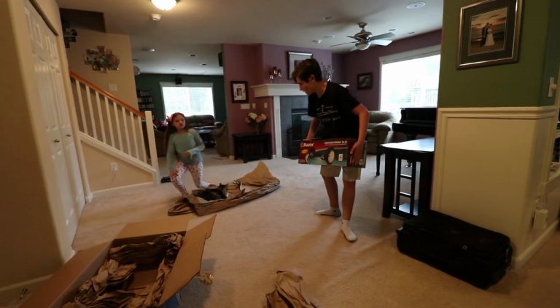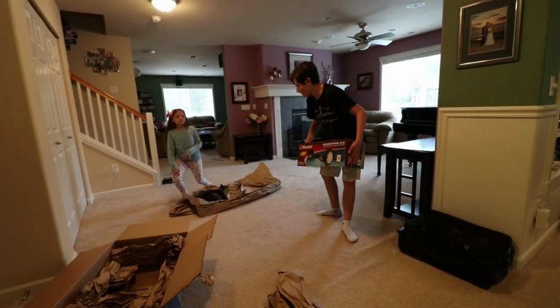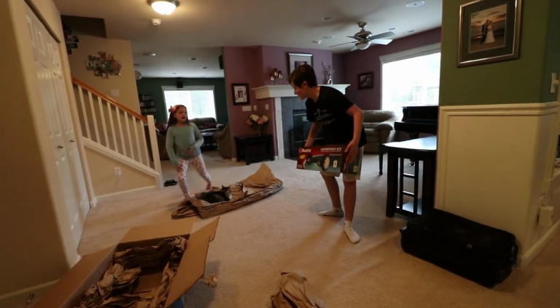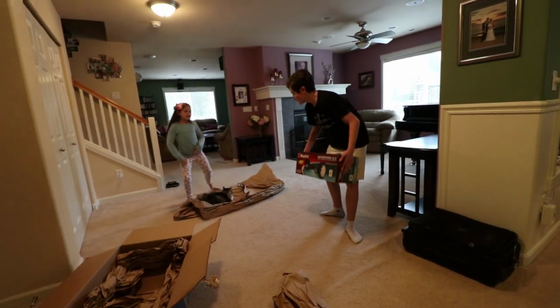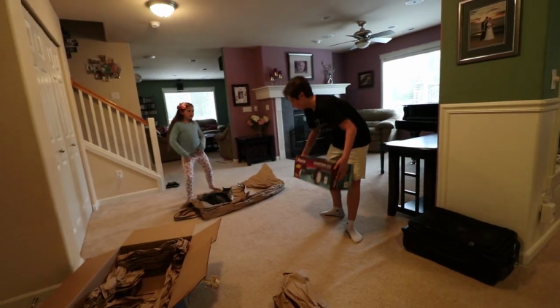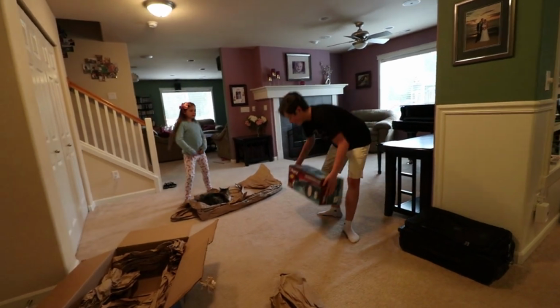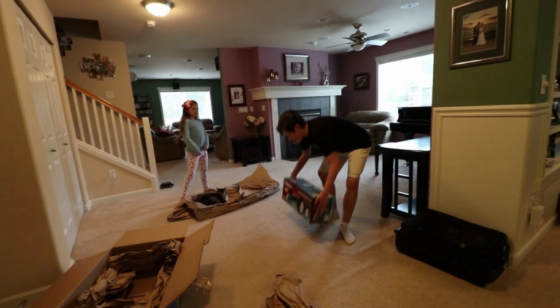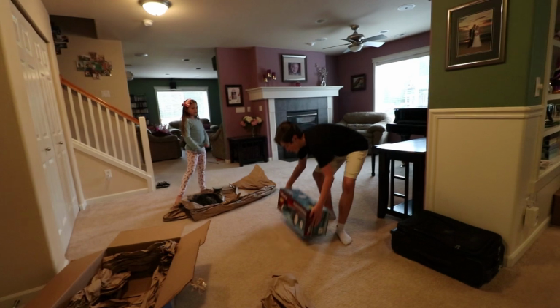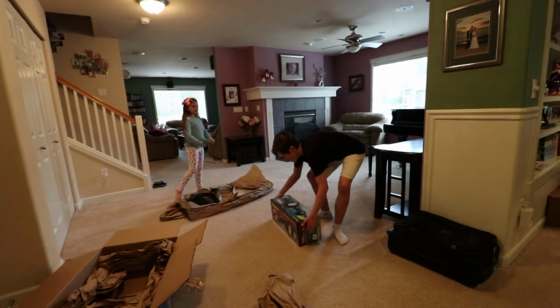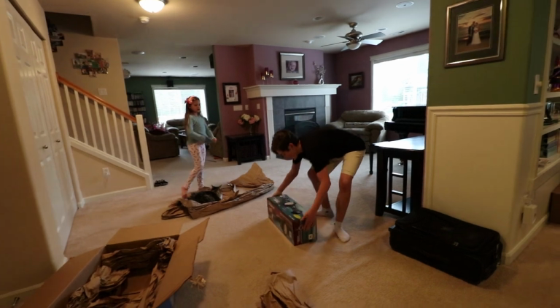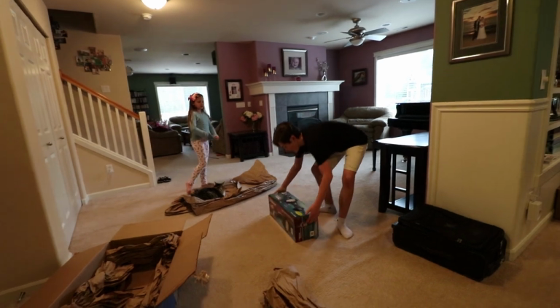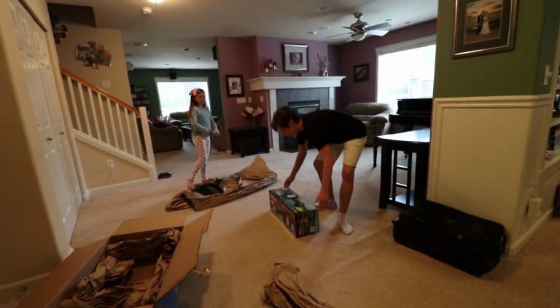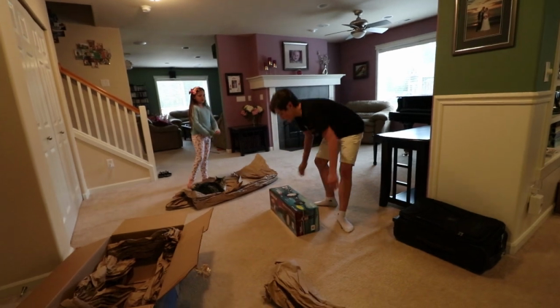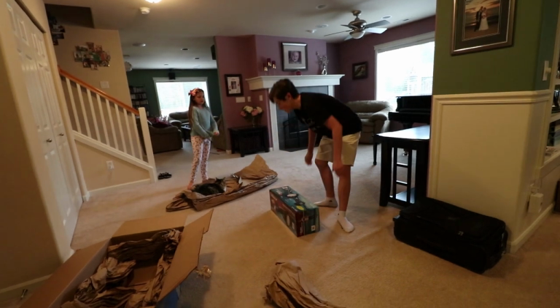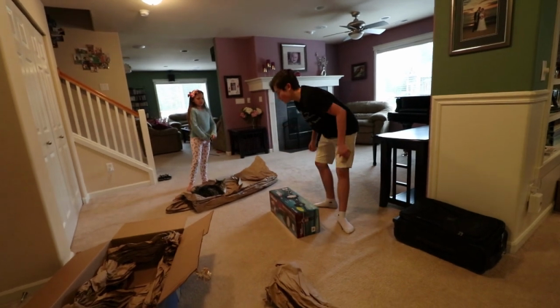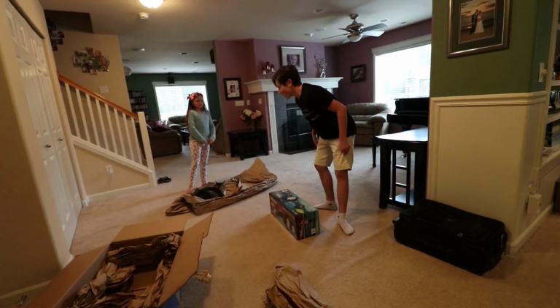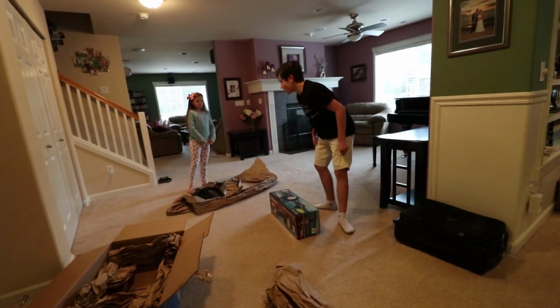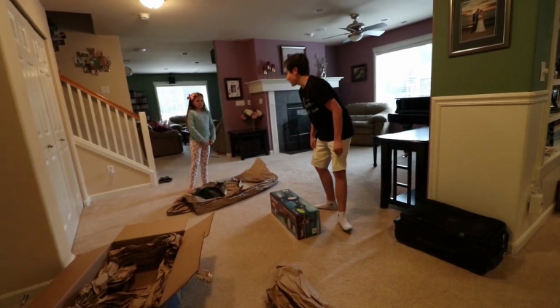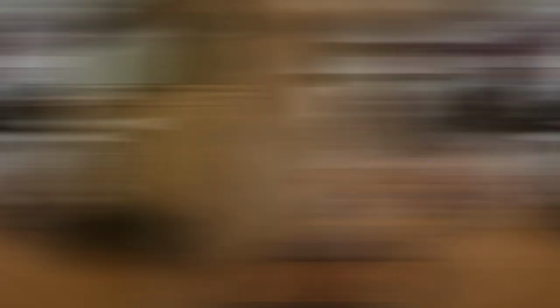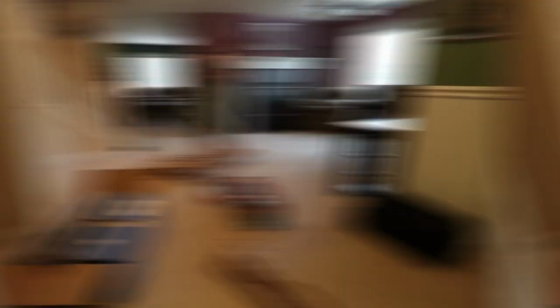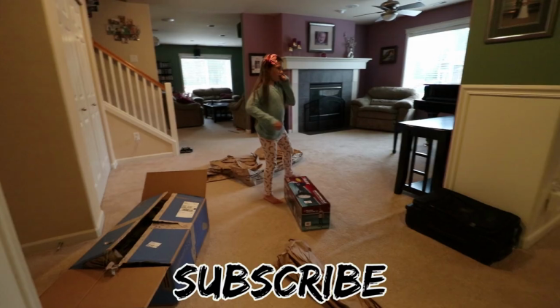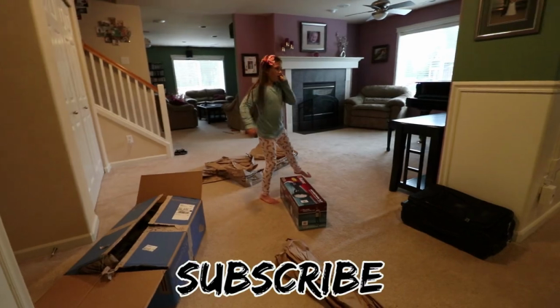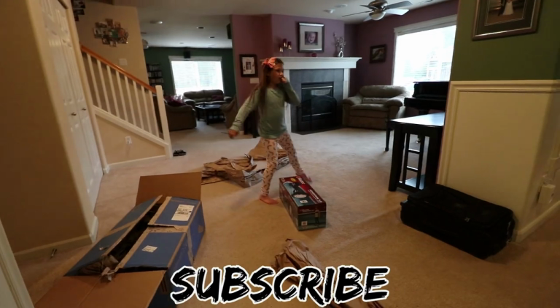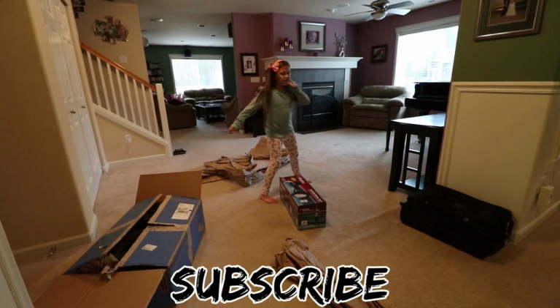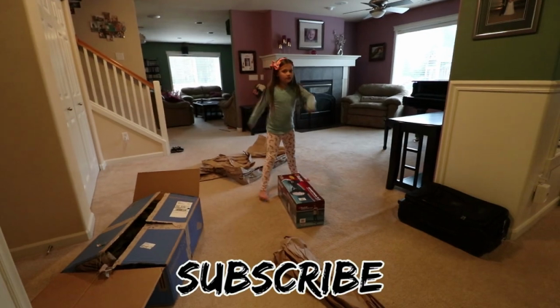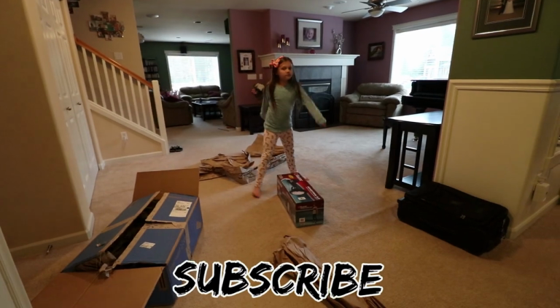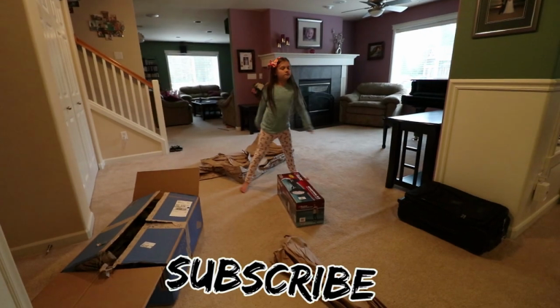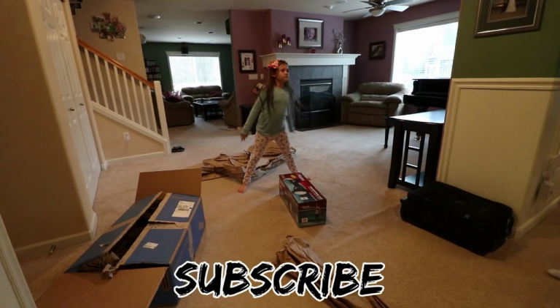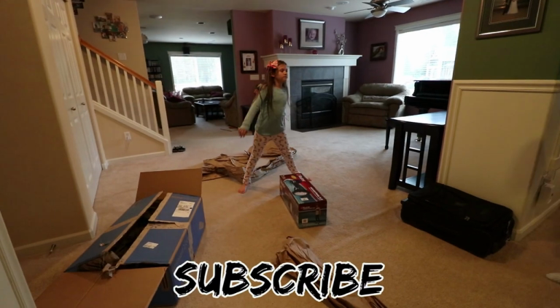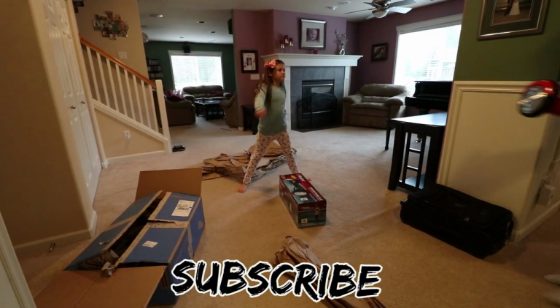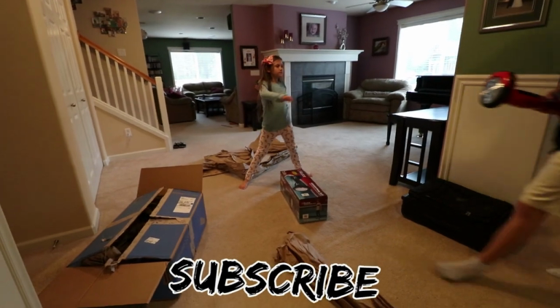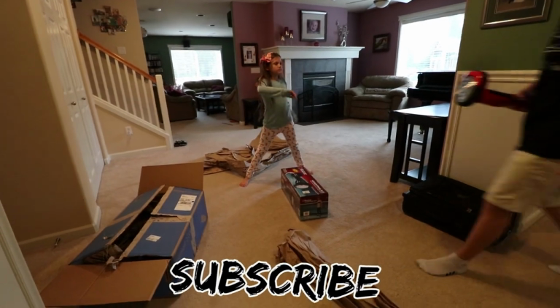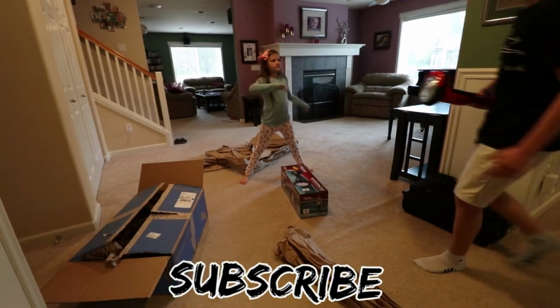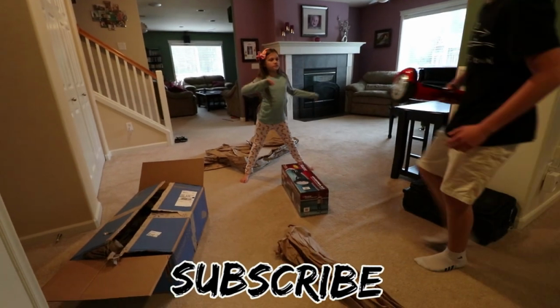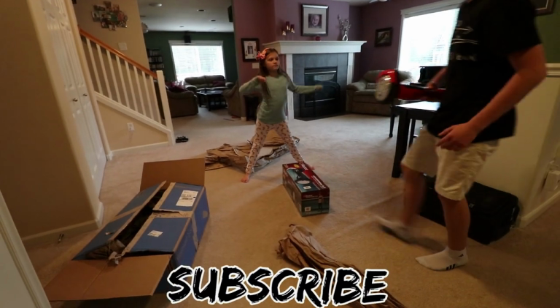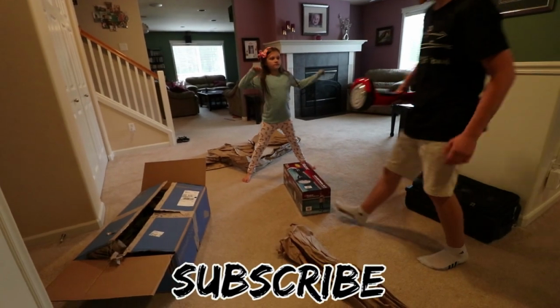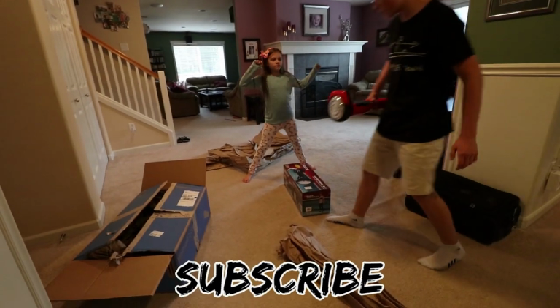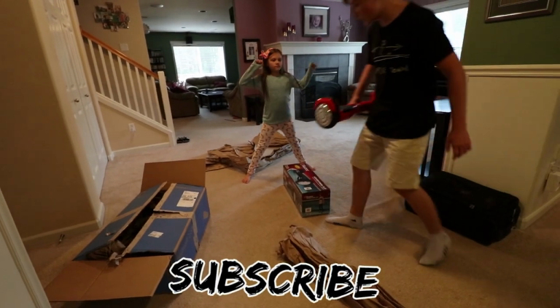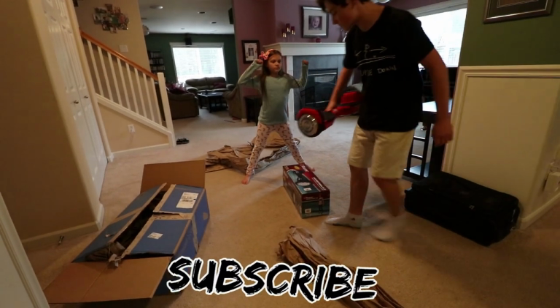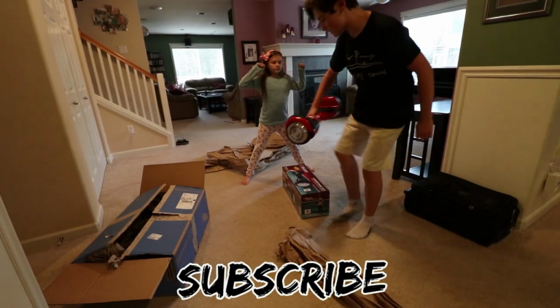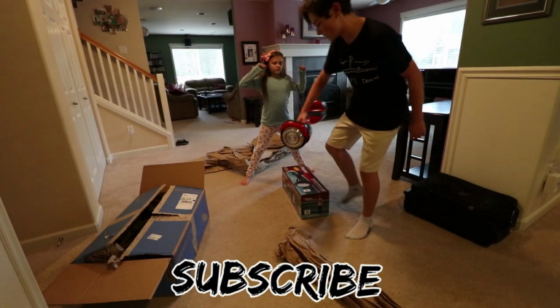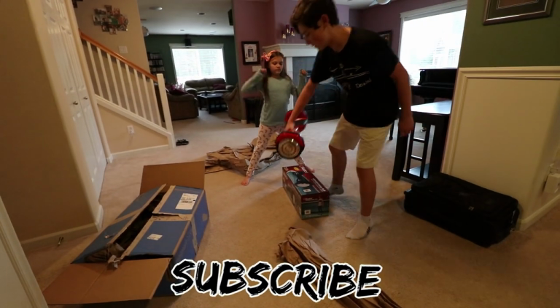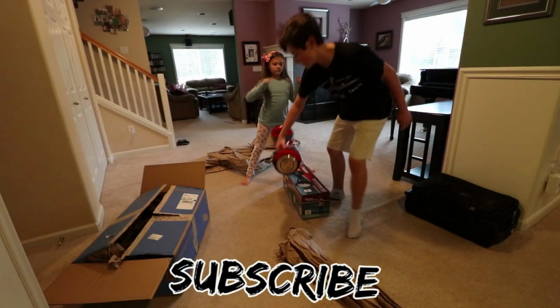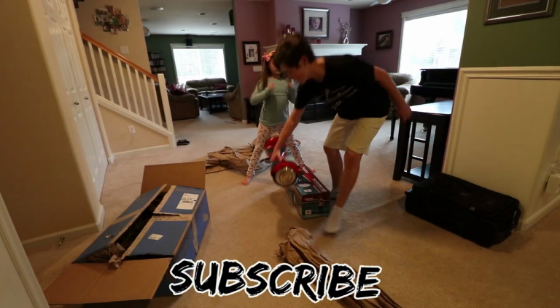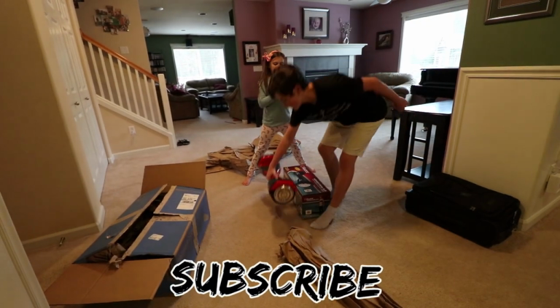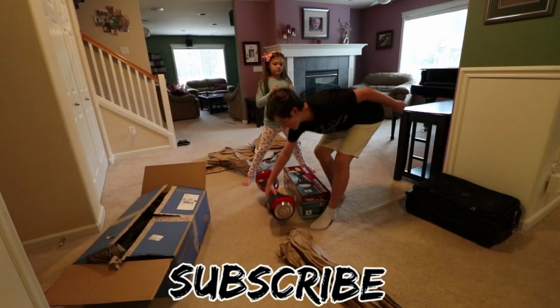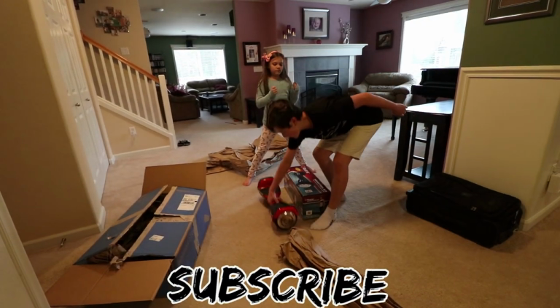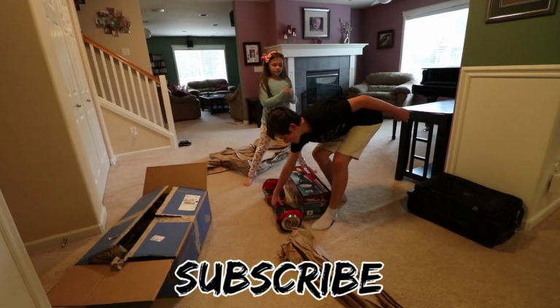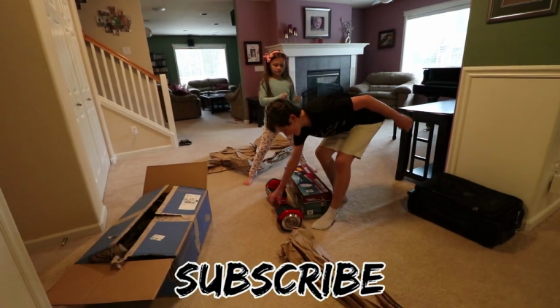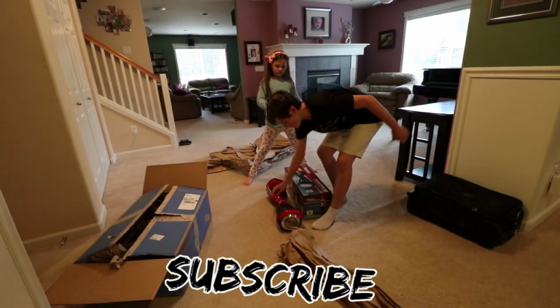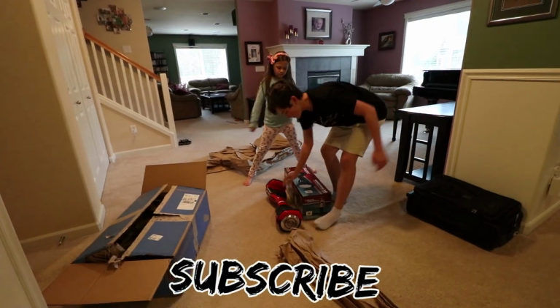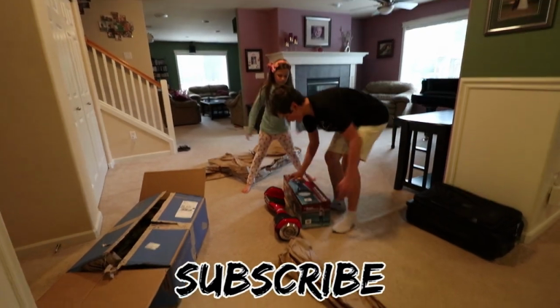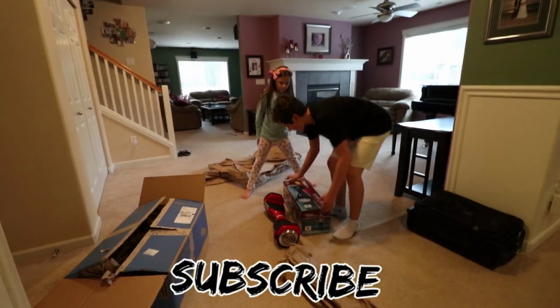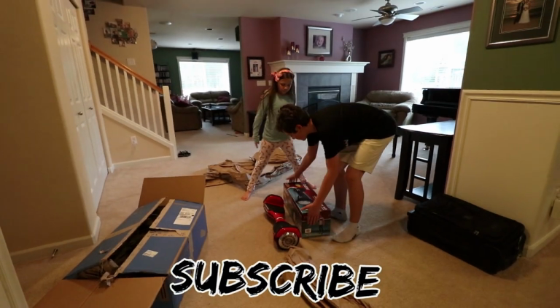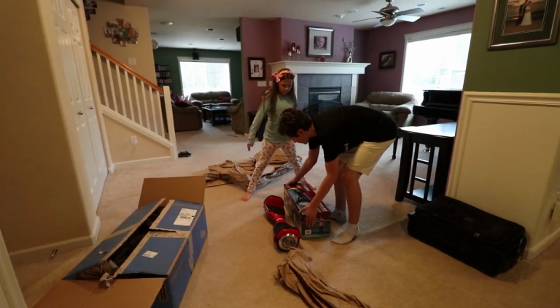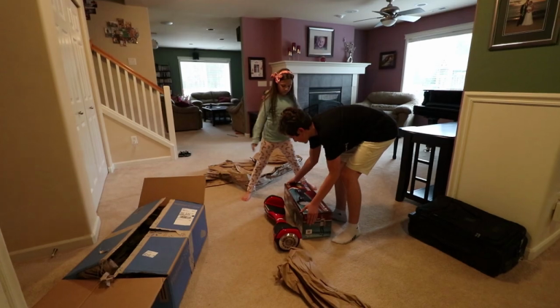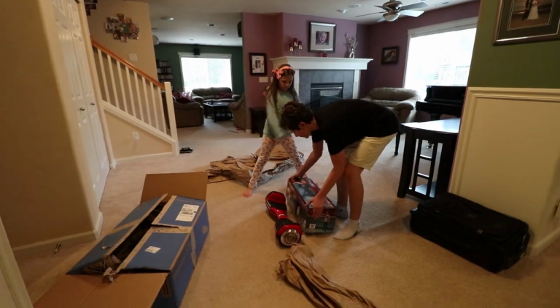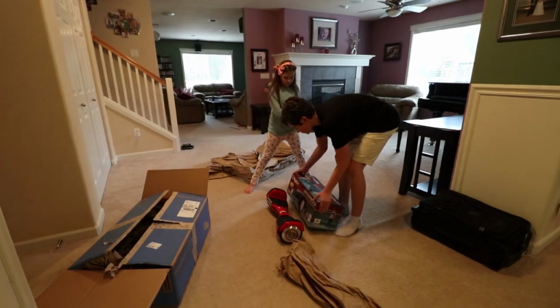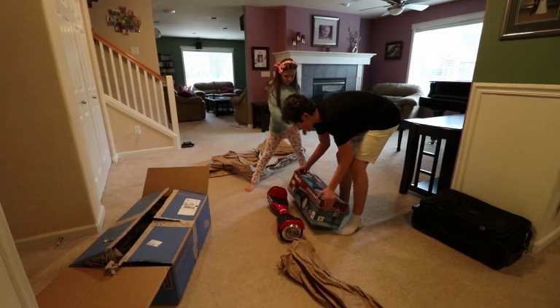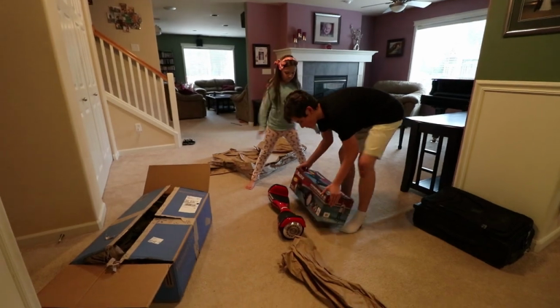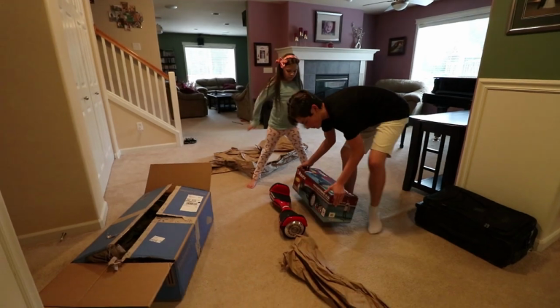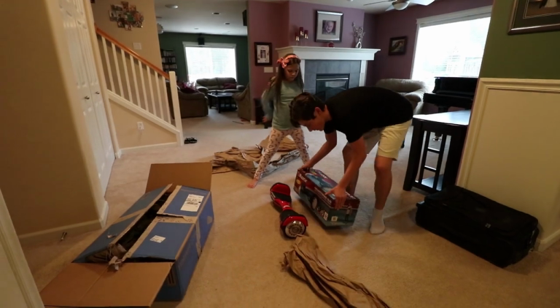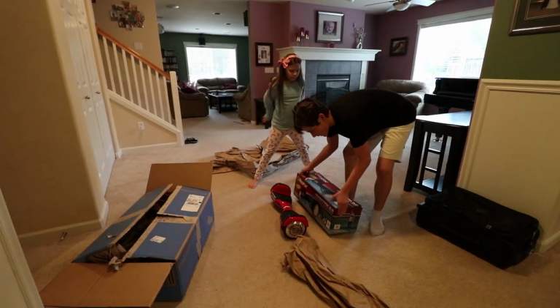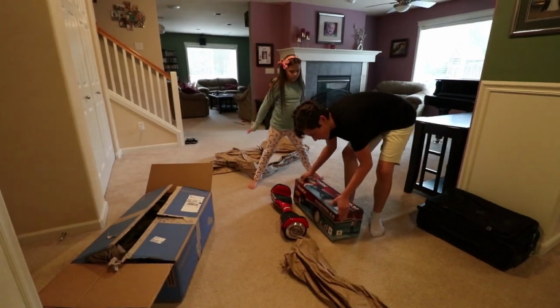Did you buy this? I did buy it. You have a red one I got for Christmas, now I'm gonna have a black one. I should open it.